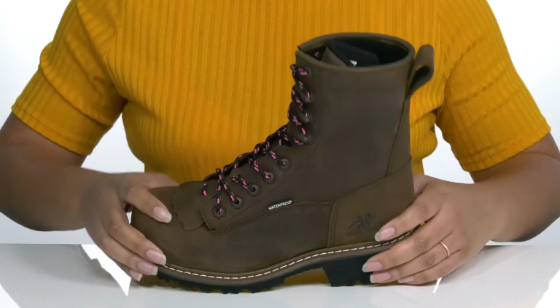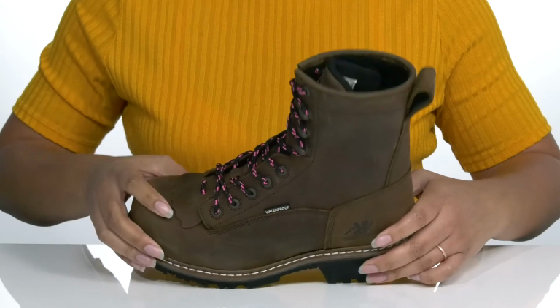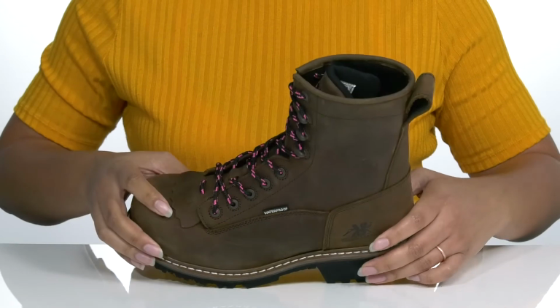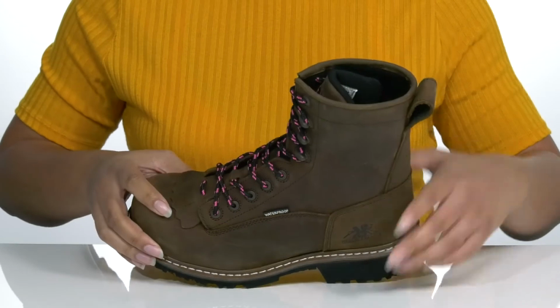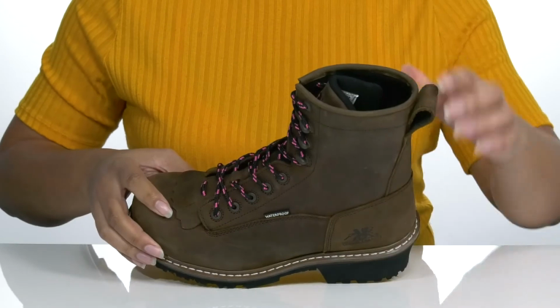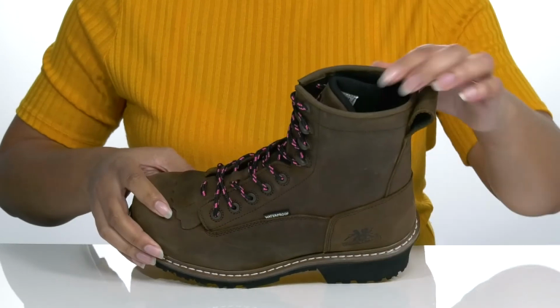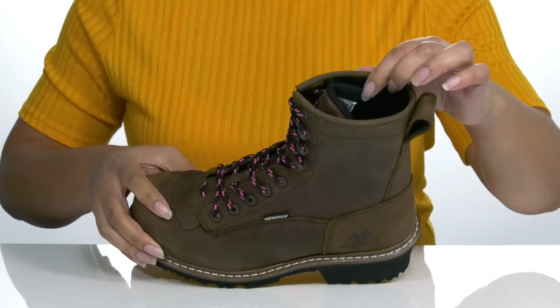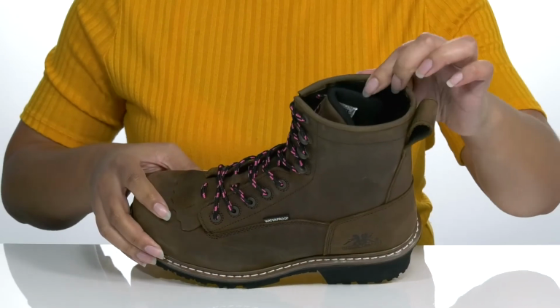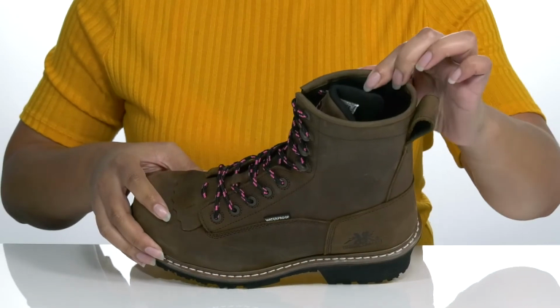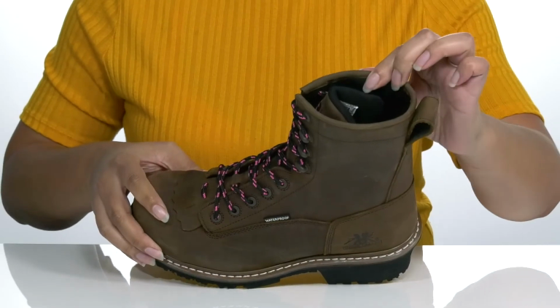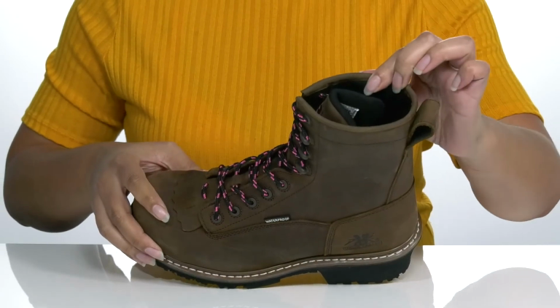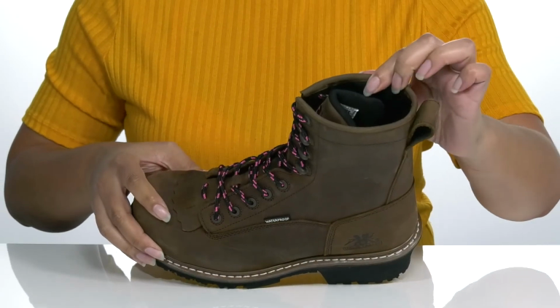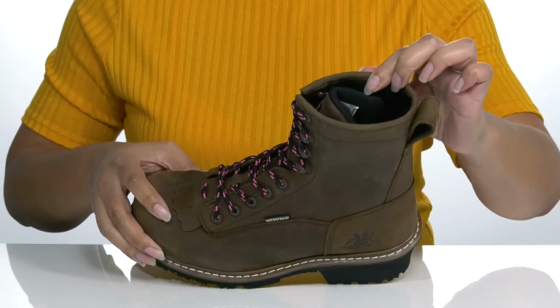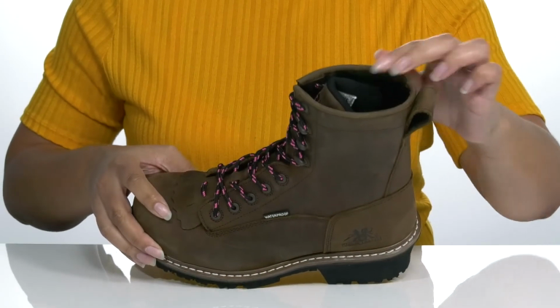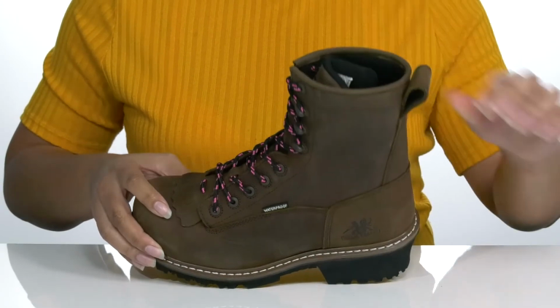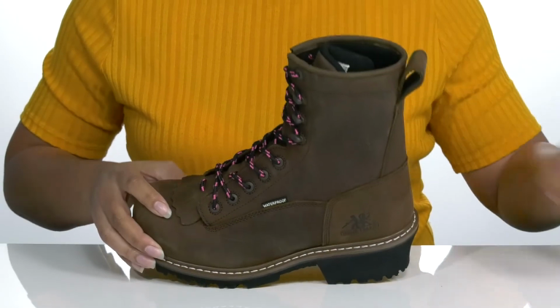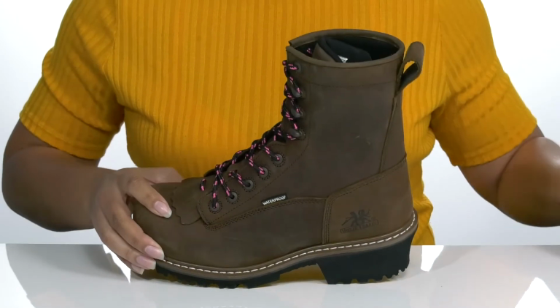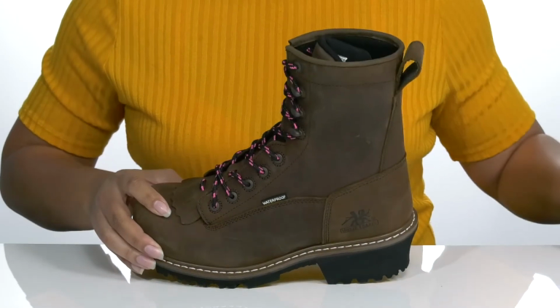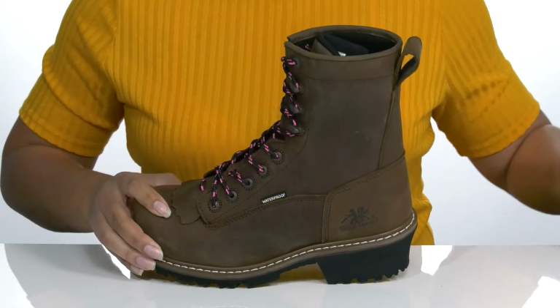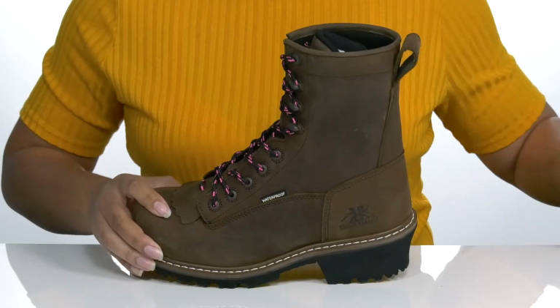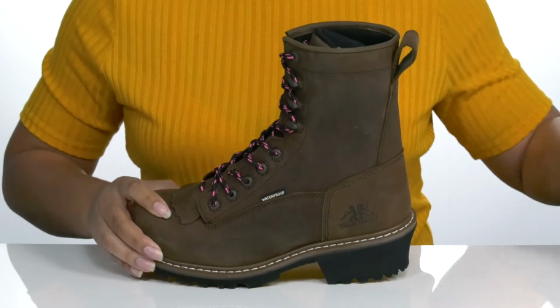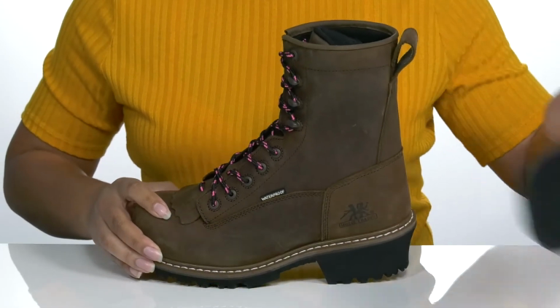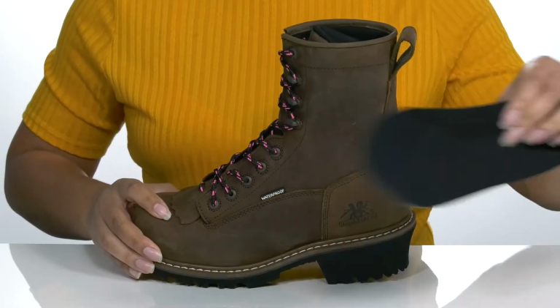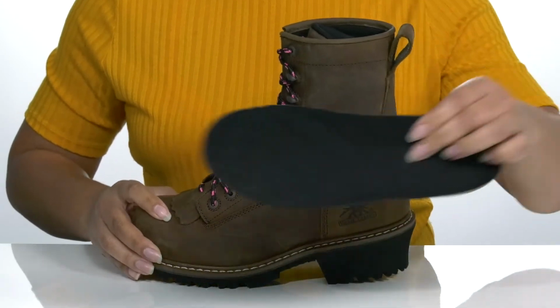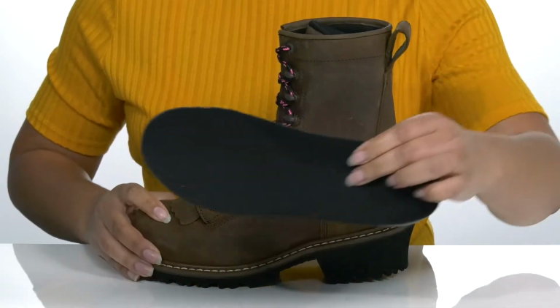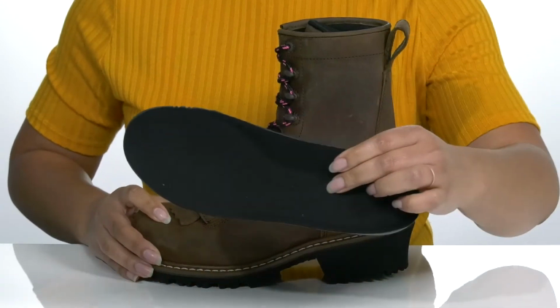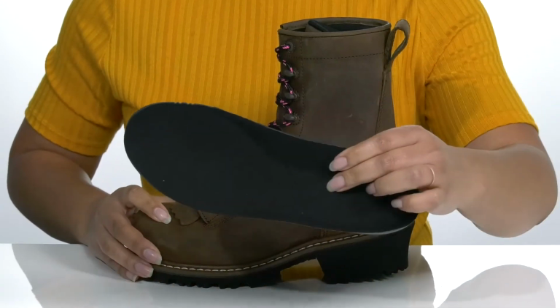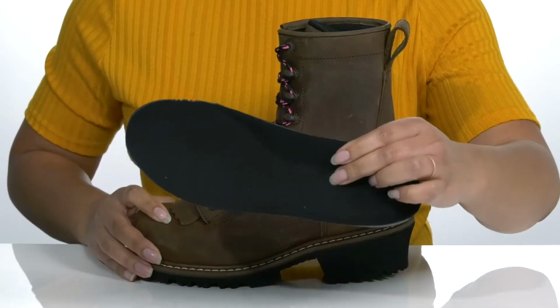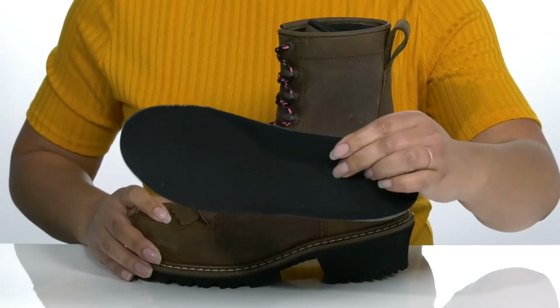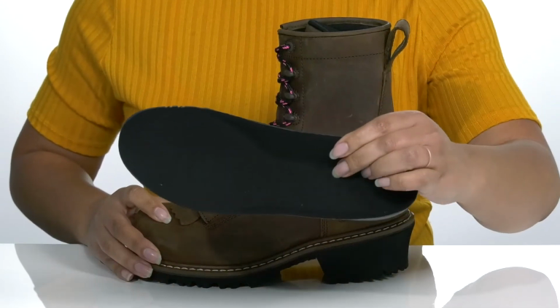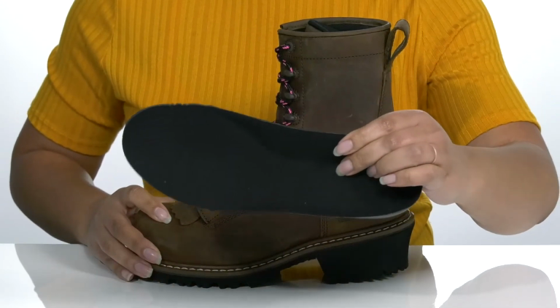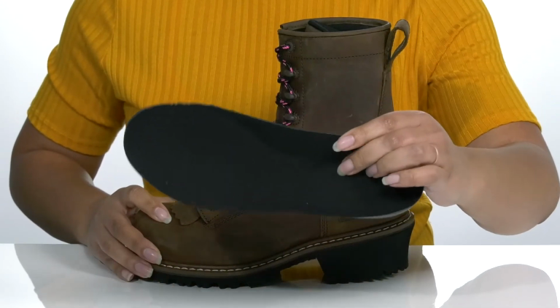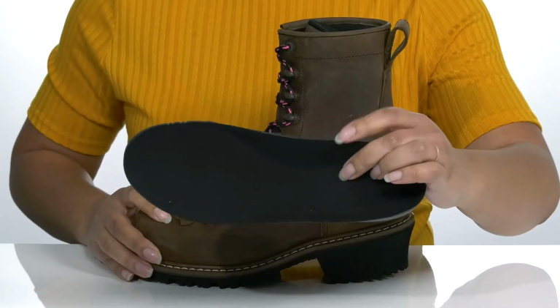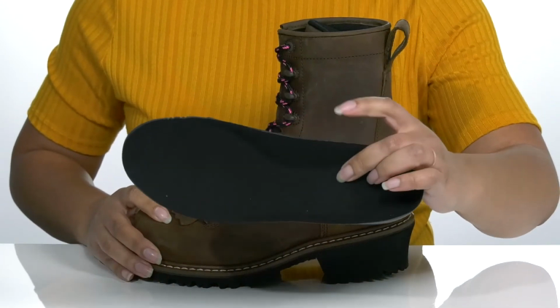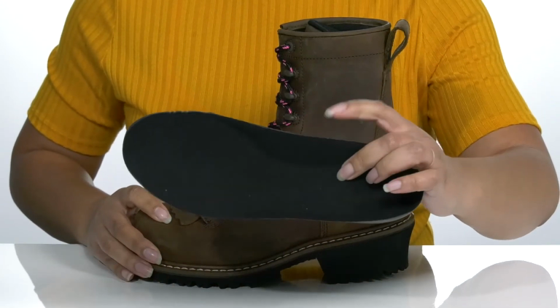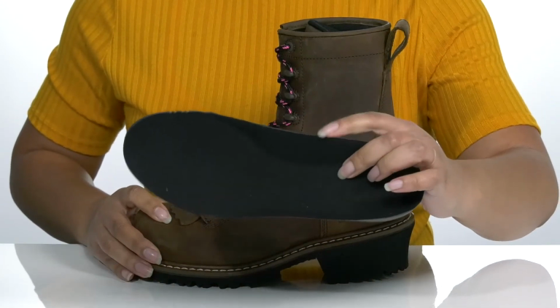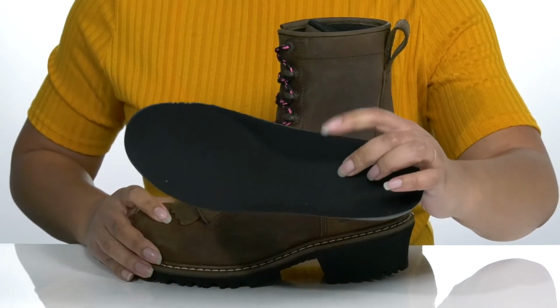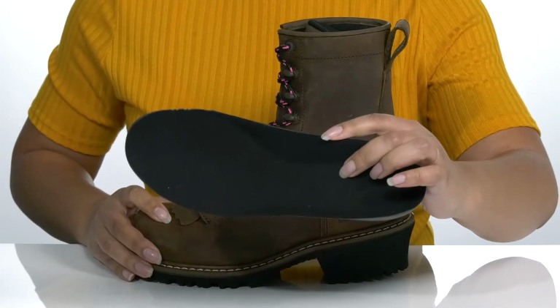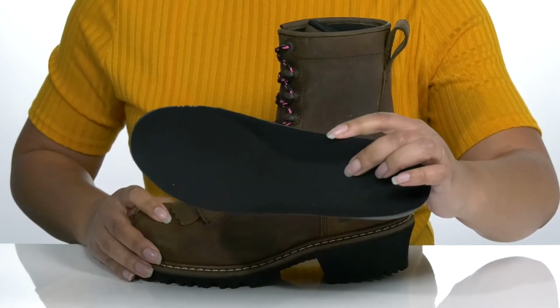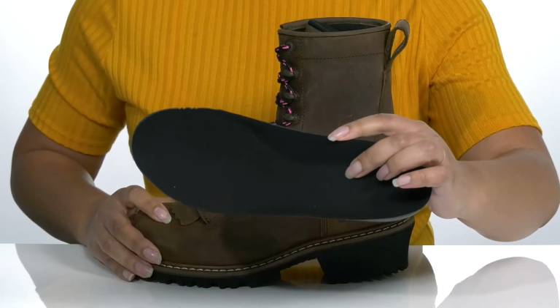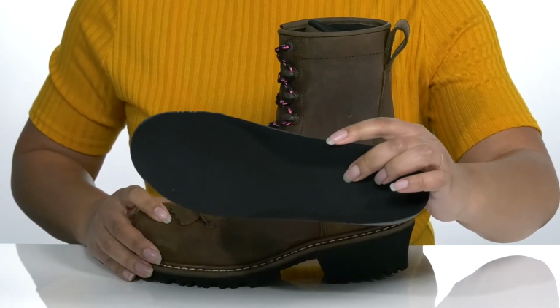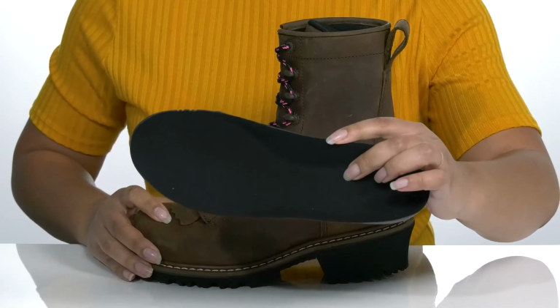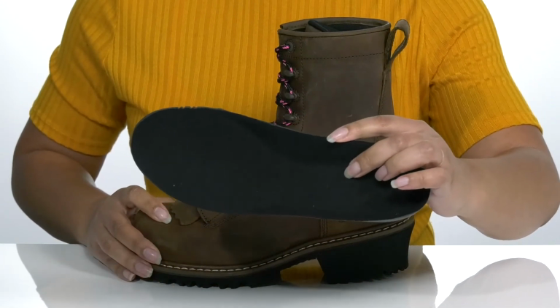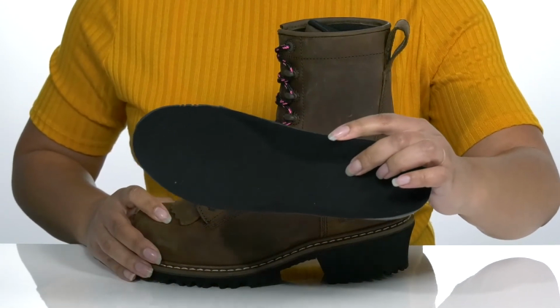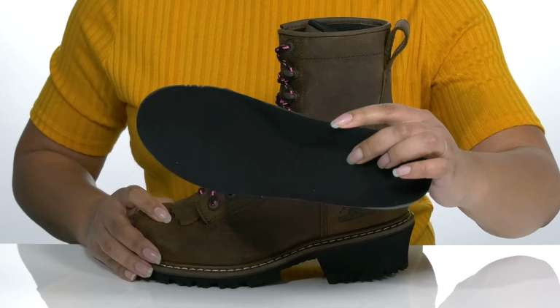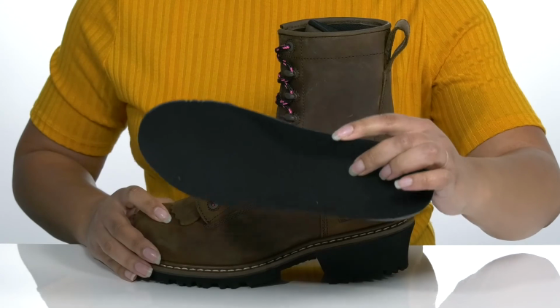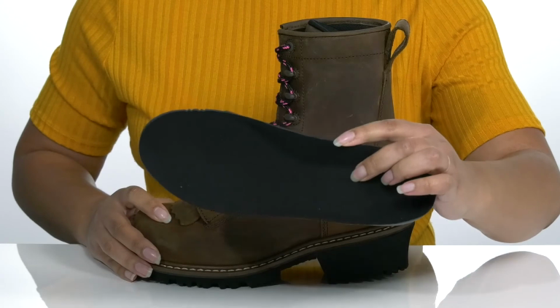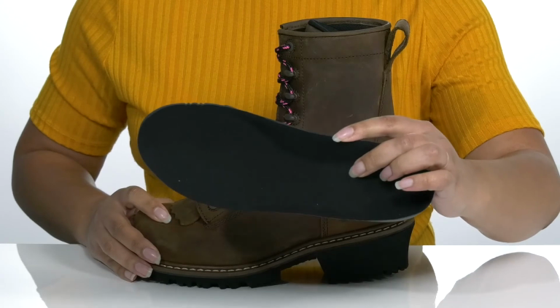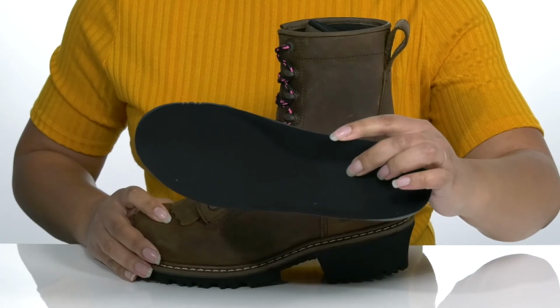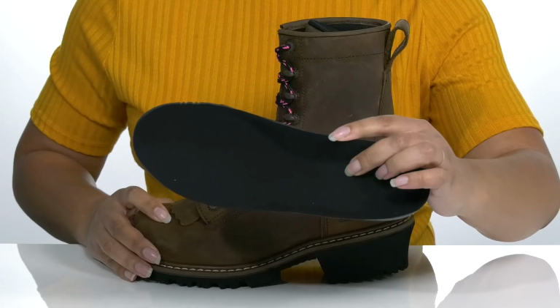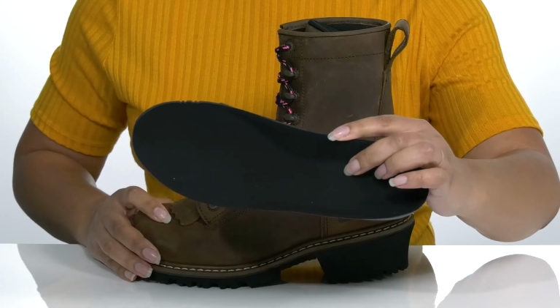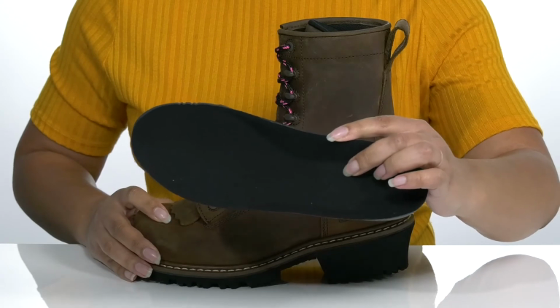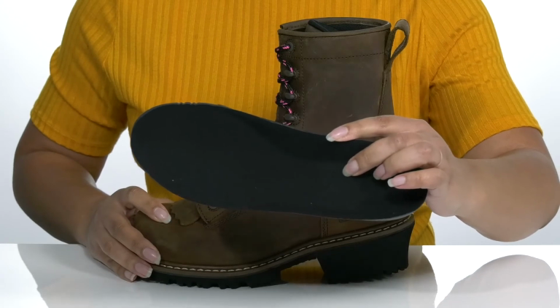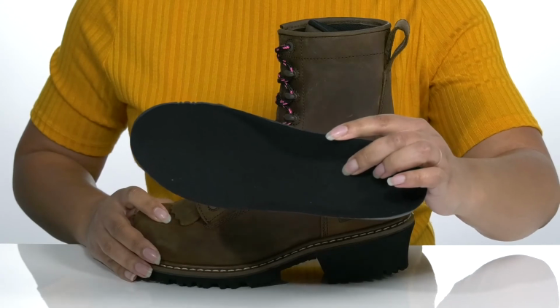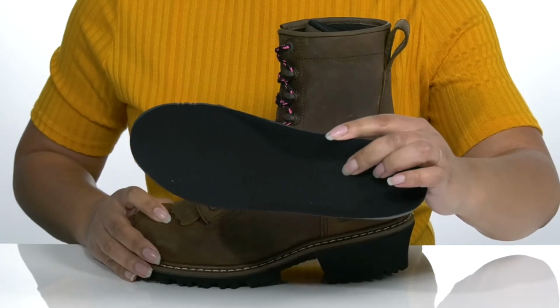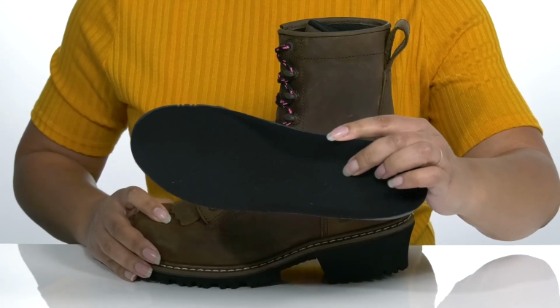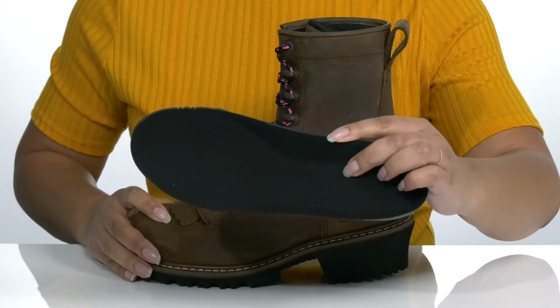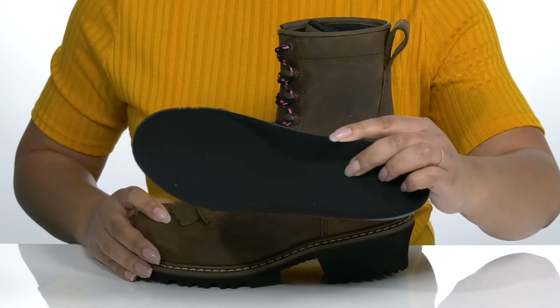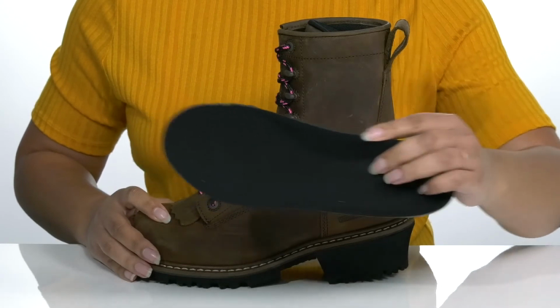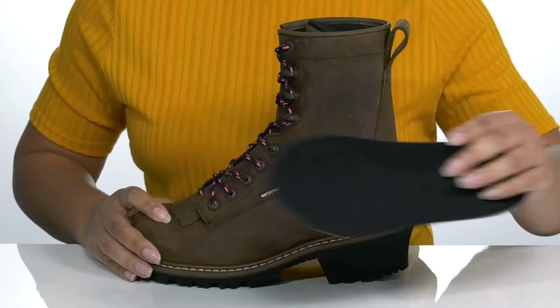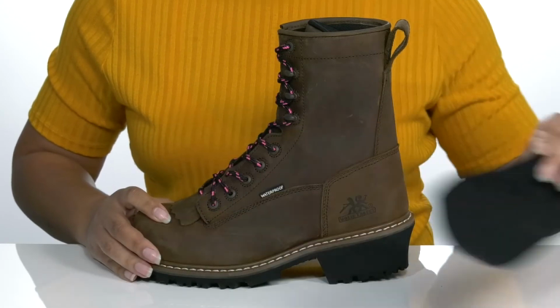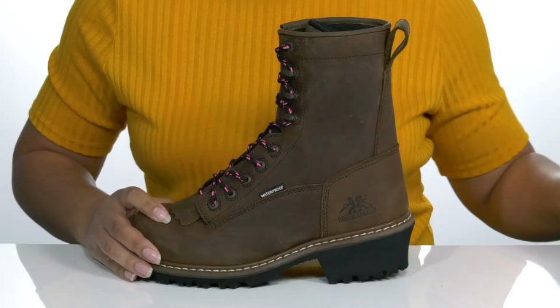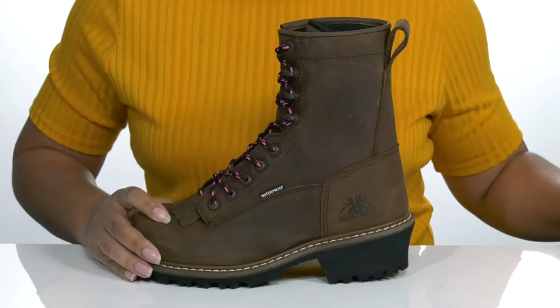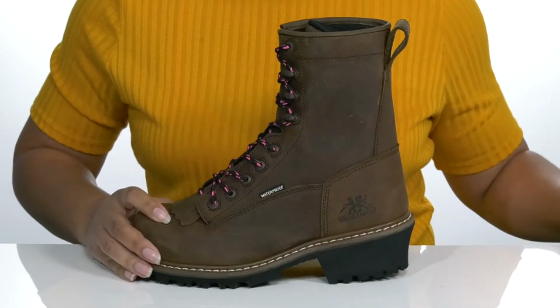Inside there is a textile lining with a removable footbed that is cushioned with added arch support, giving you maximum comfort throughout the workday.